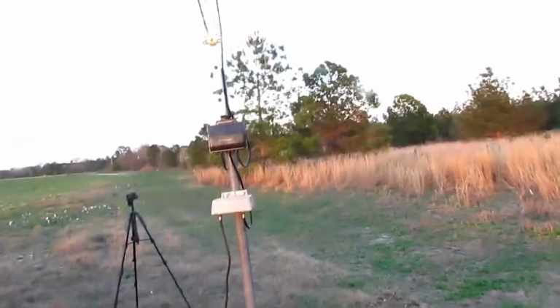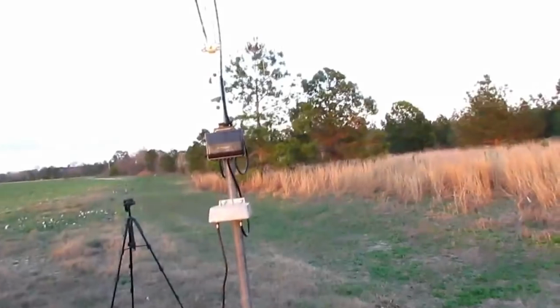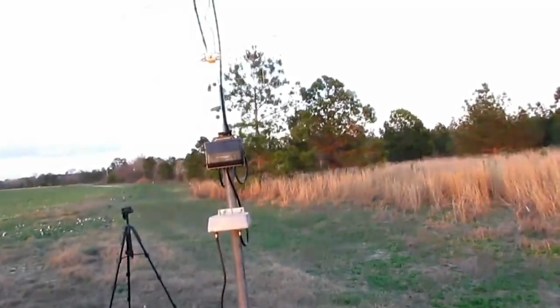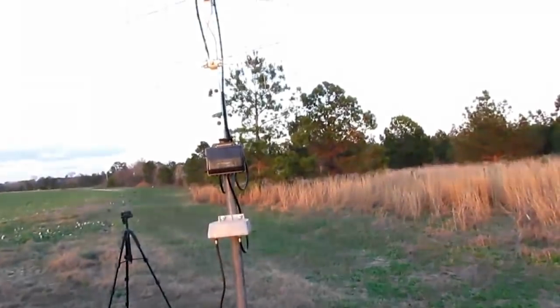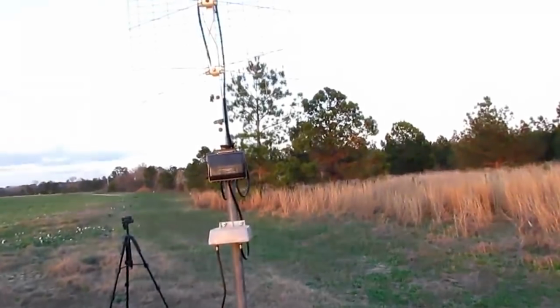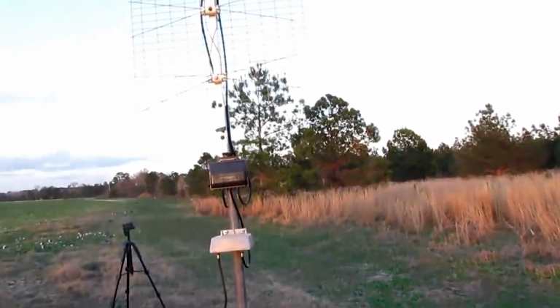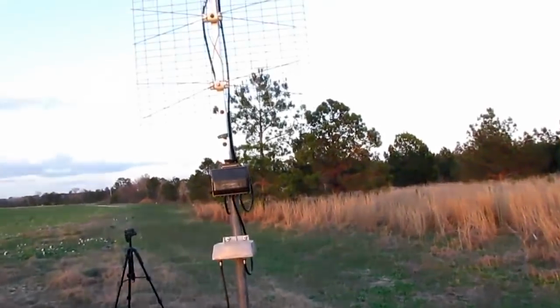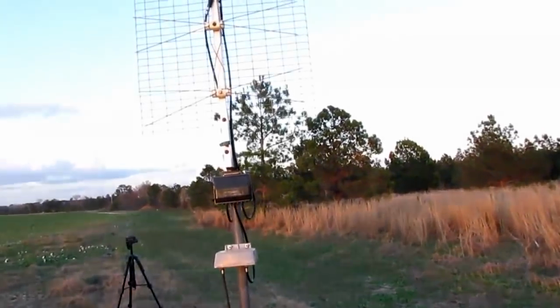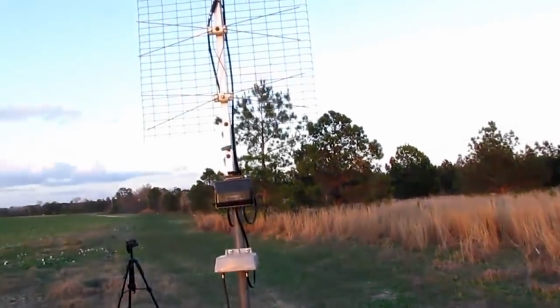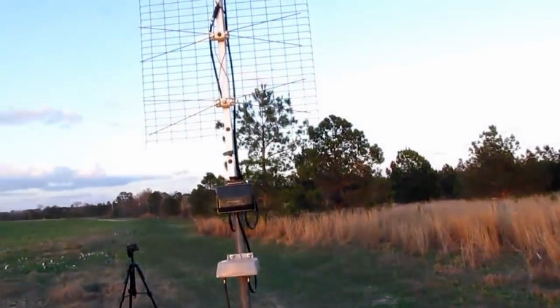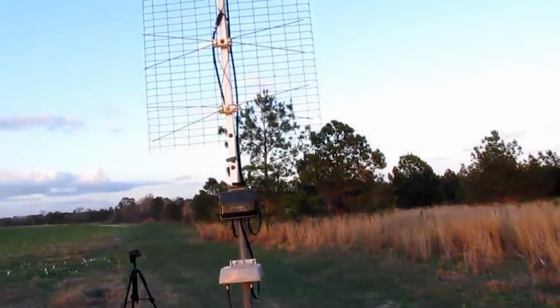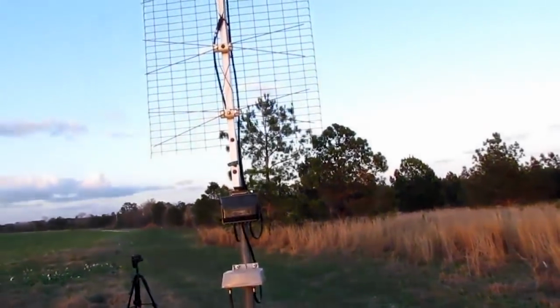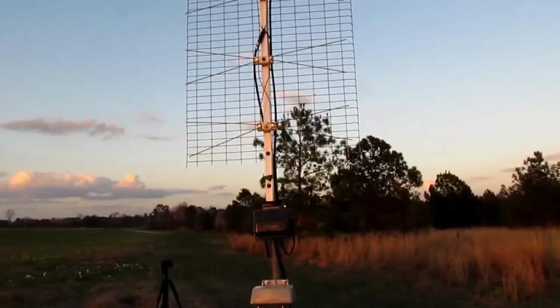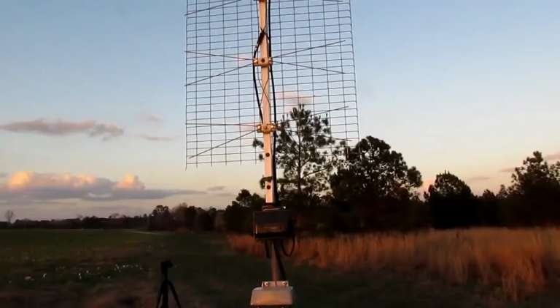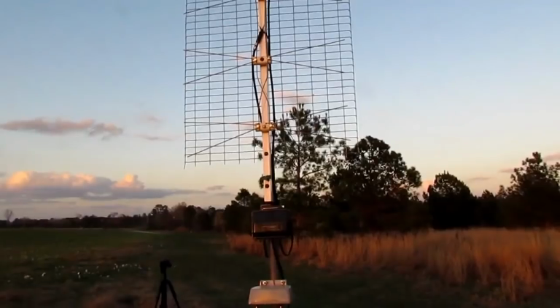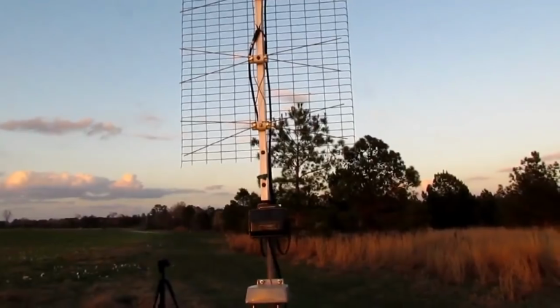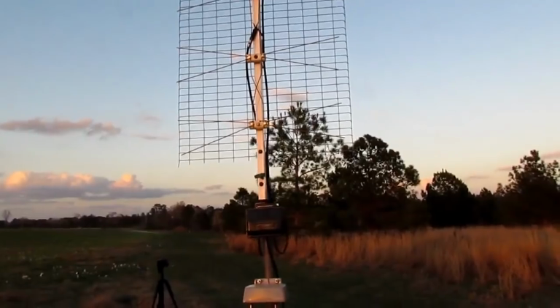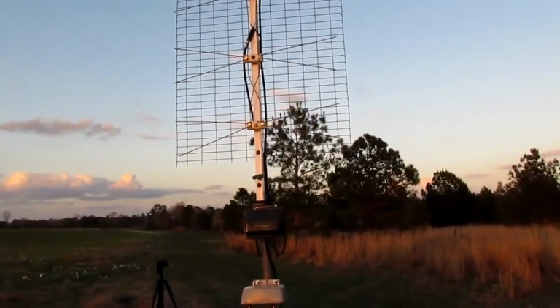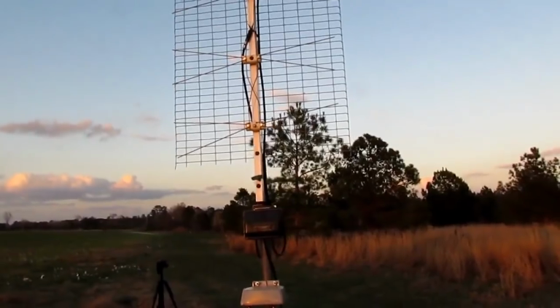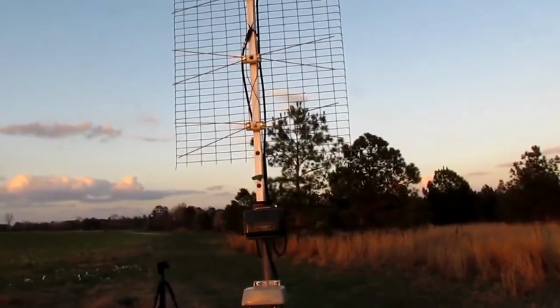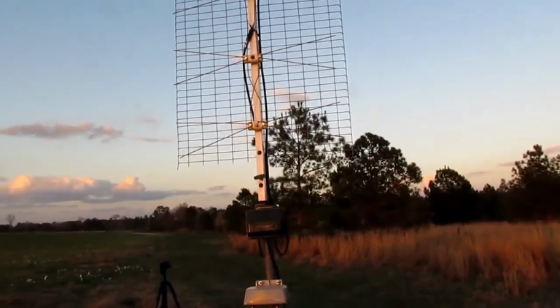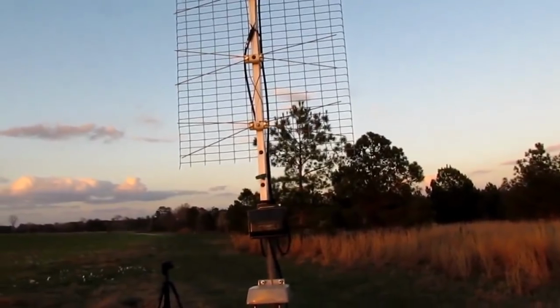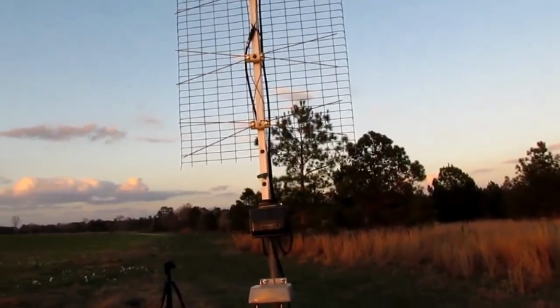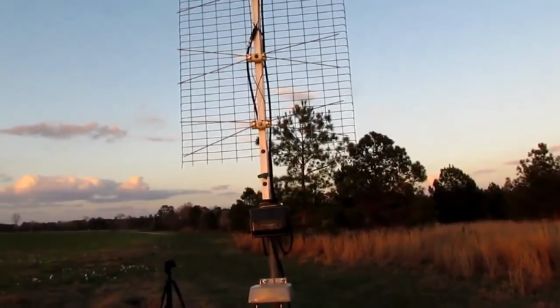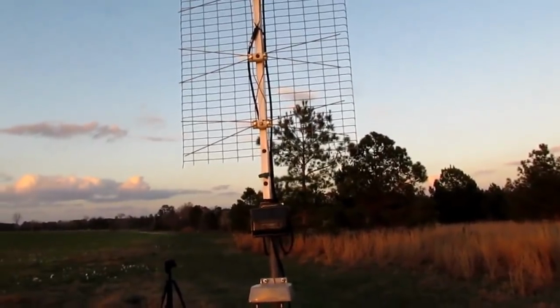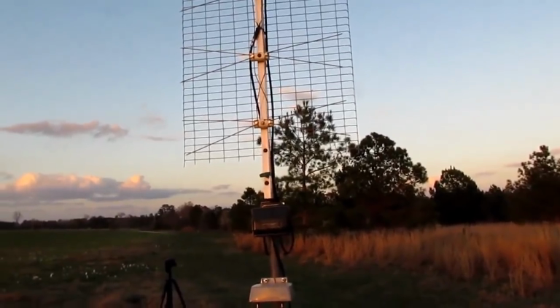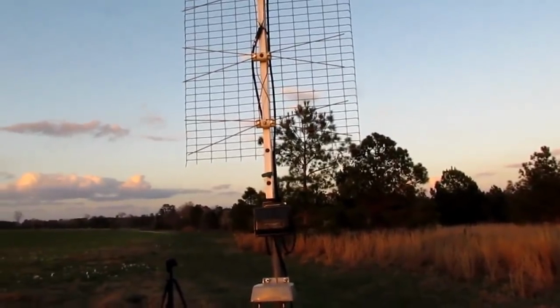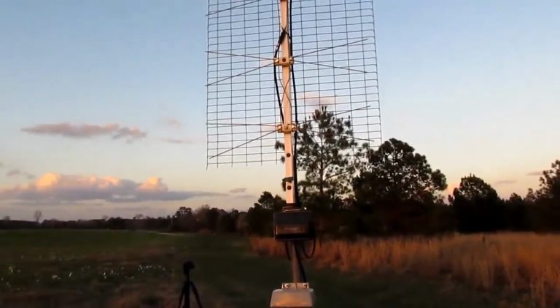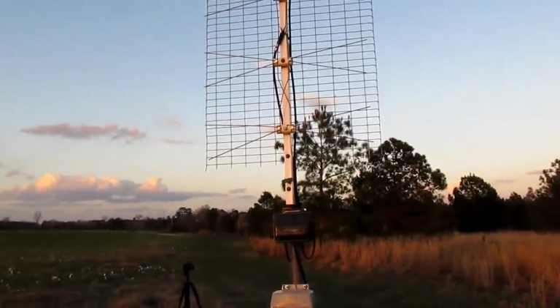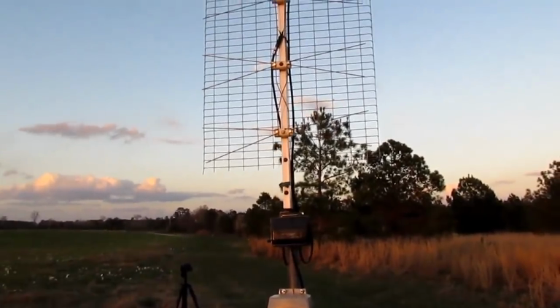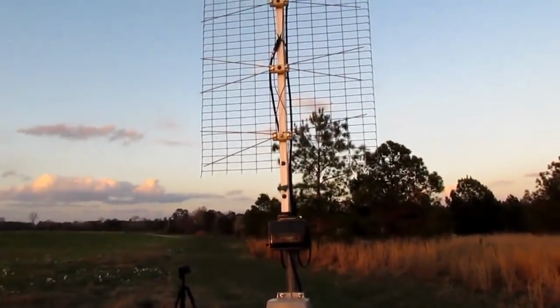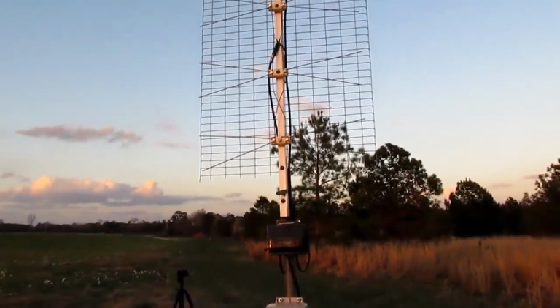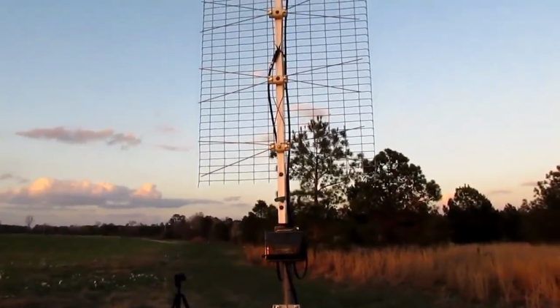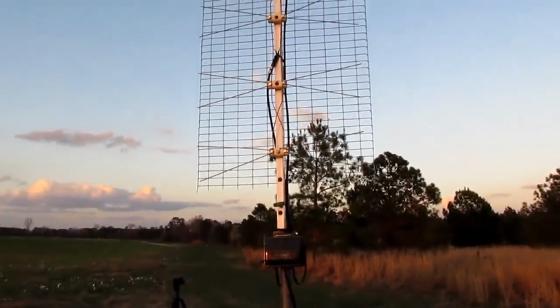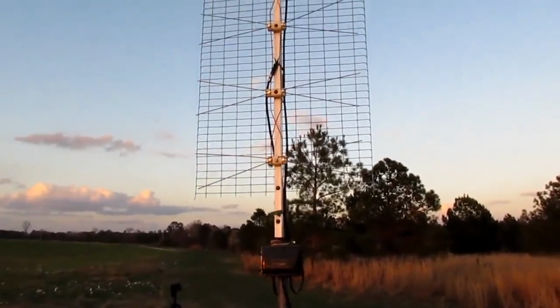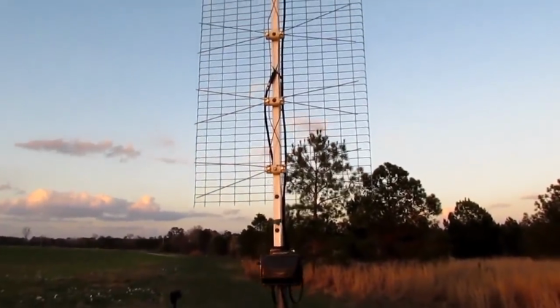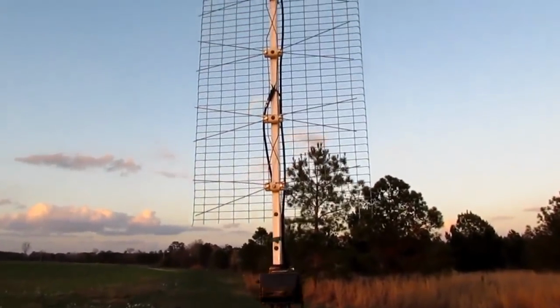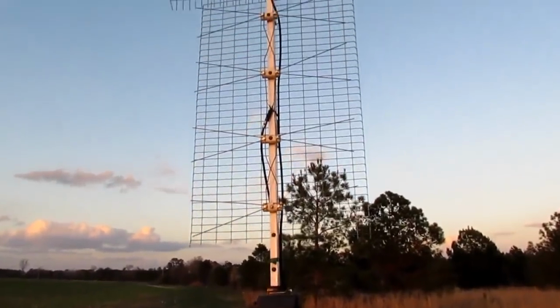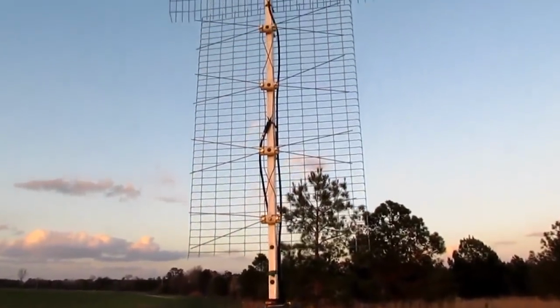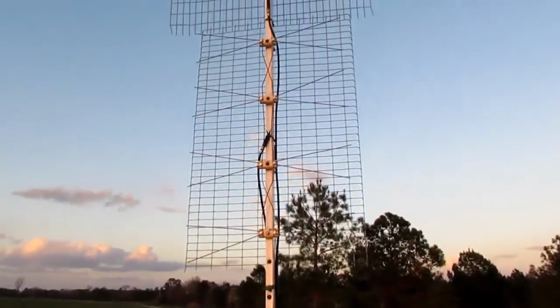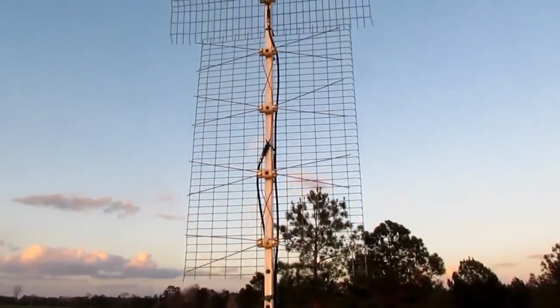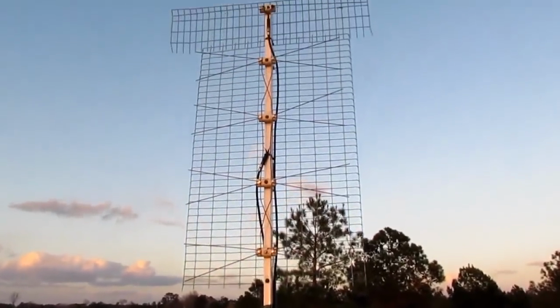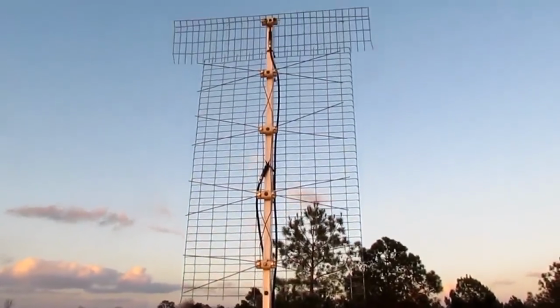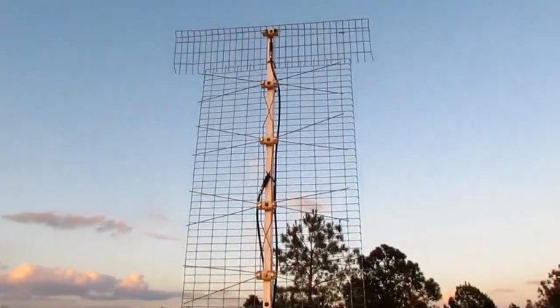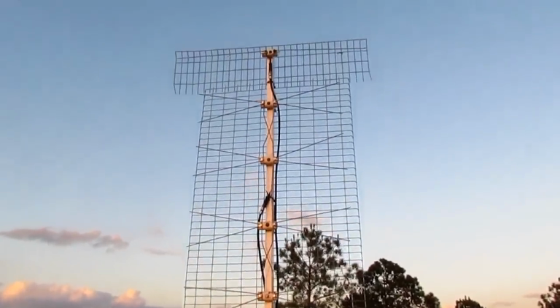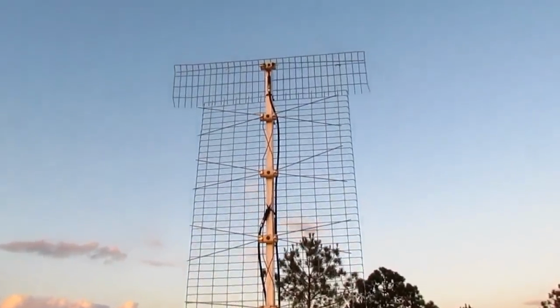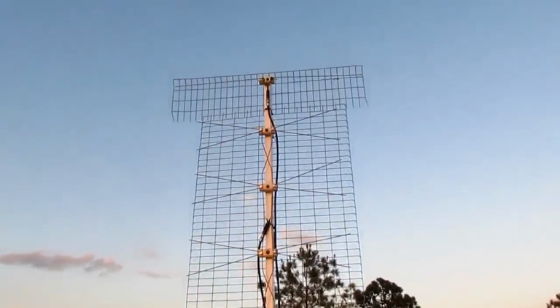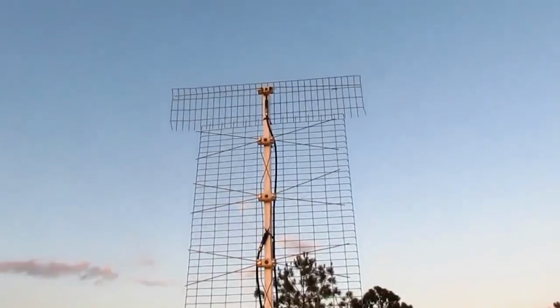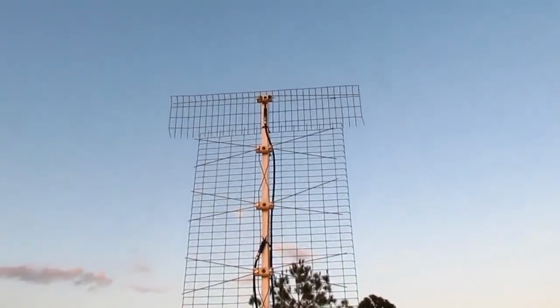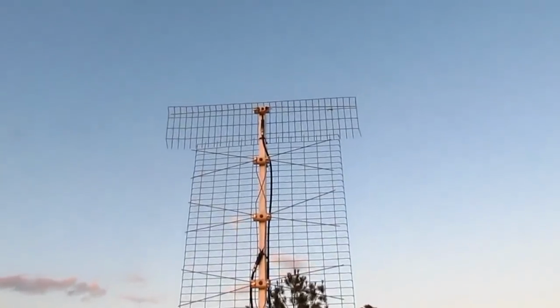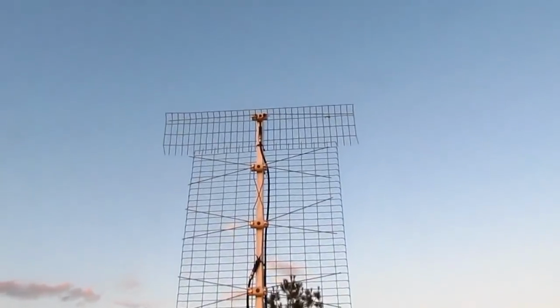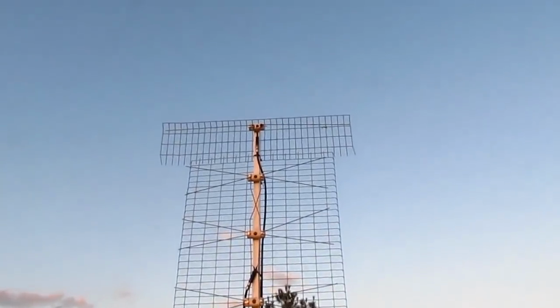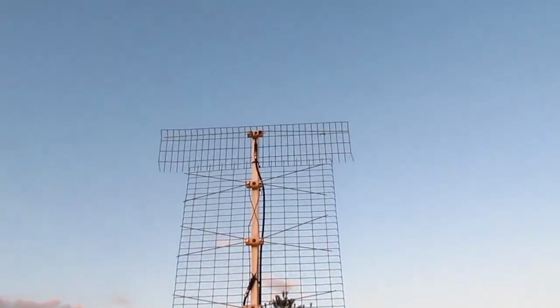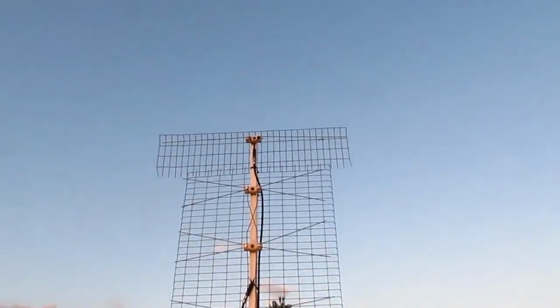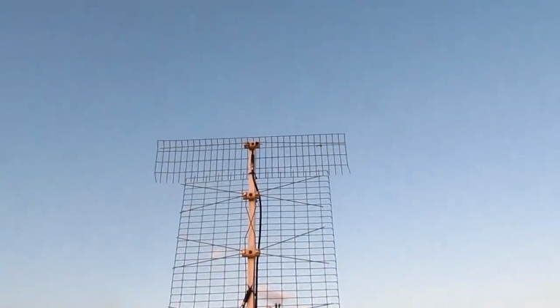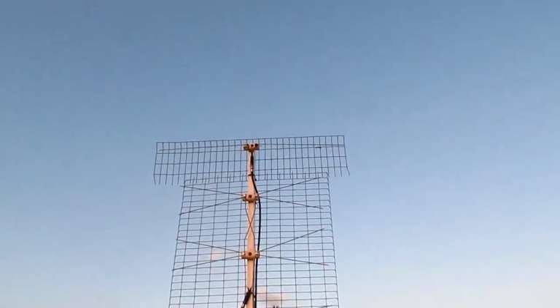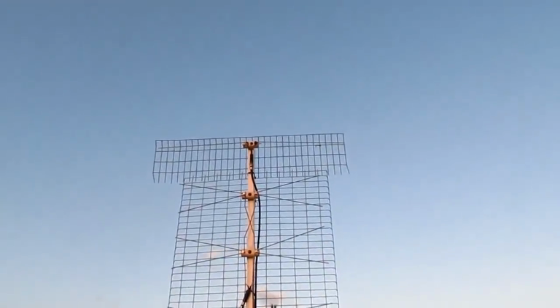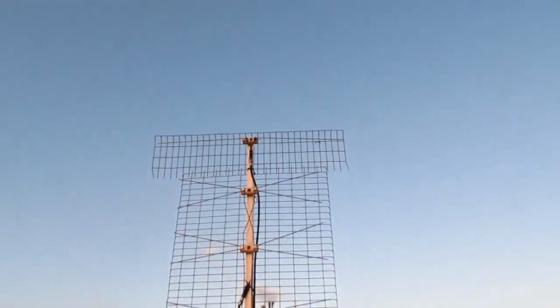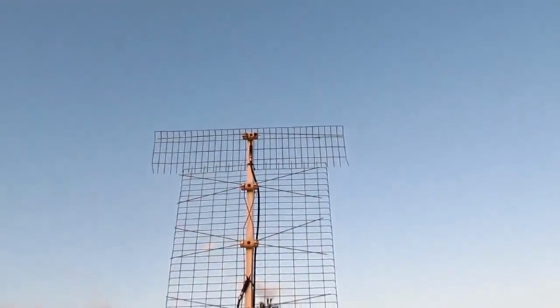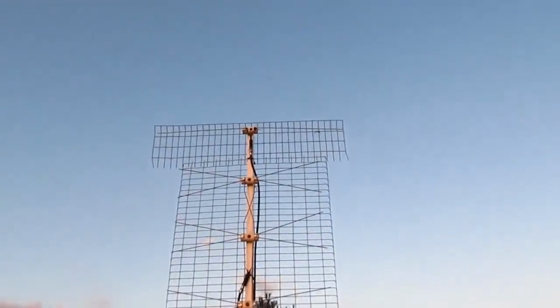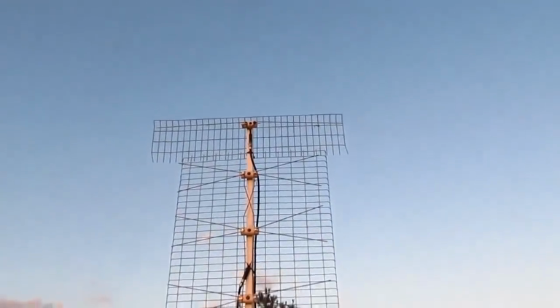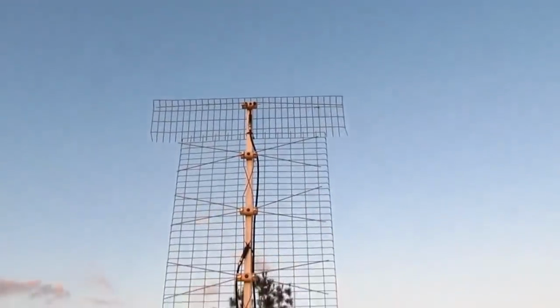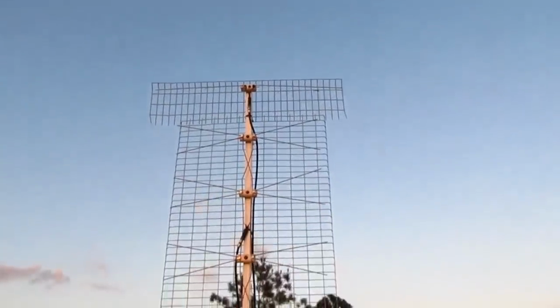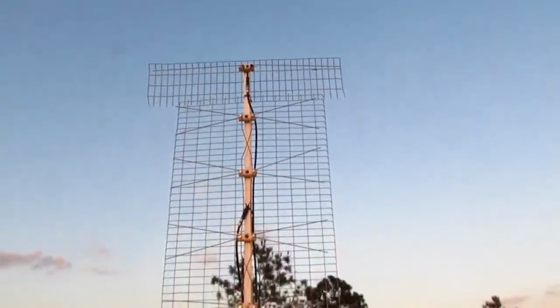Hello everybody, my name is Danny S. Hodges. I'm going to show you the most overlooked TV antenna I got on the internet.